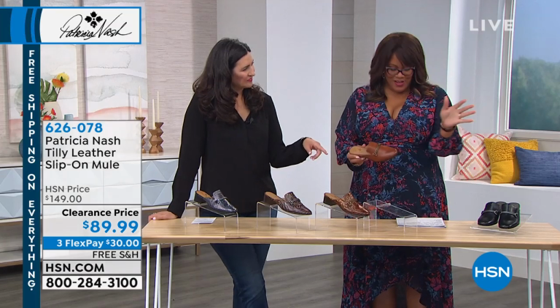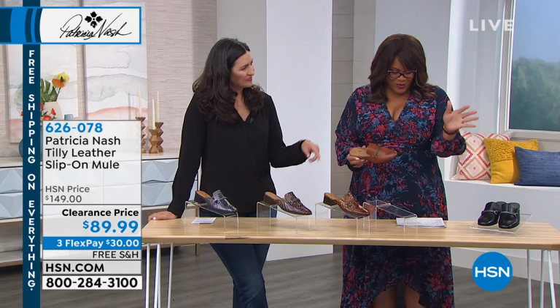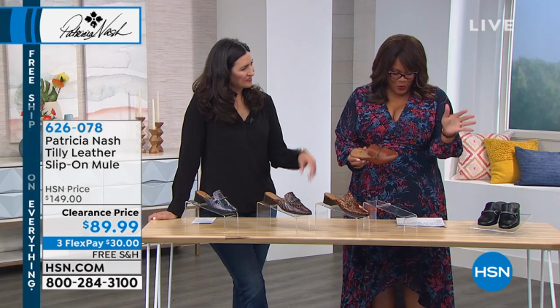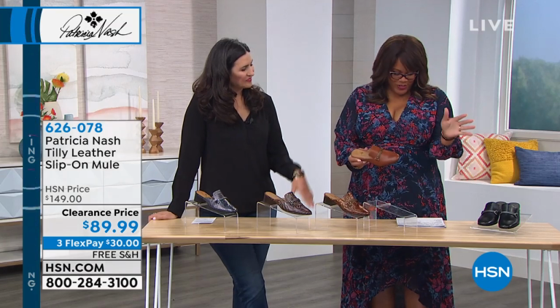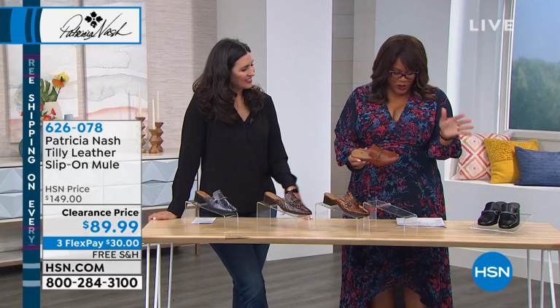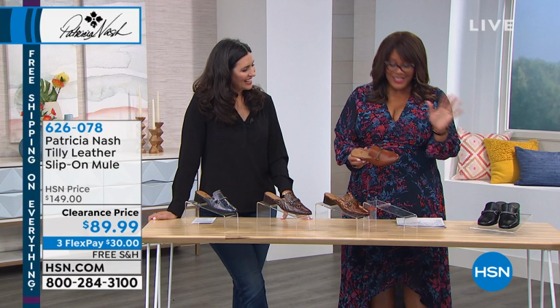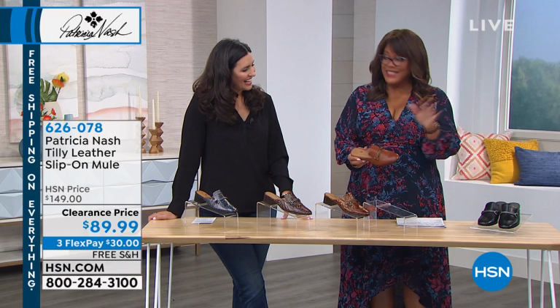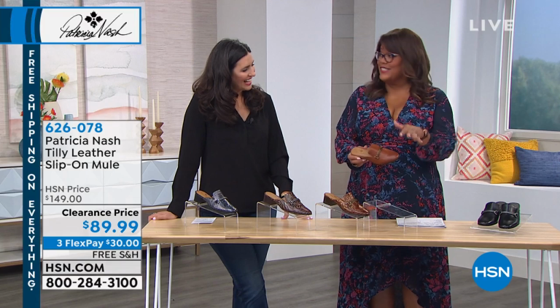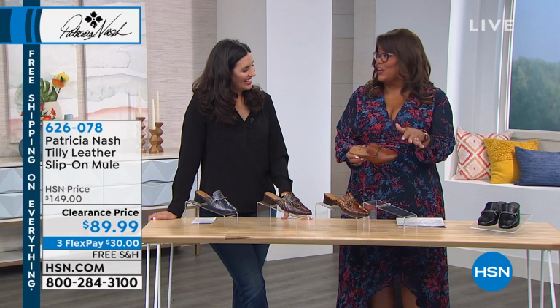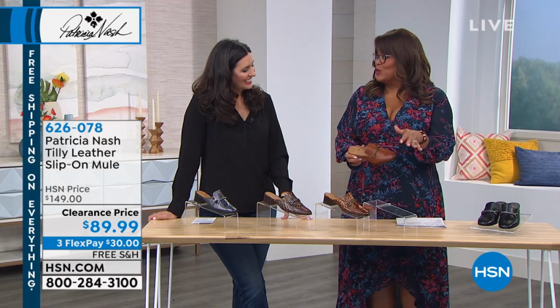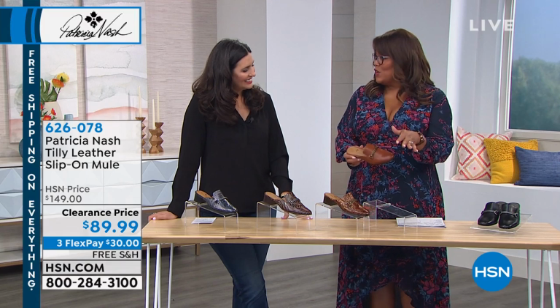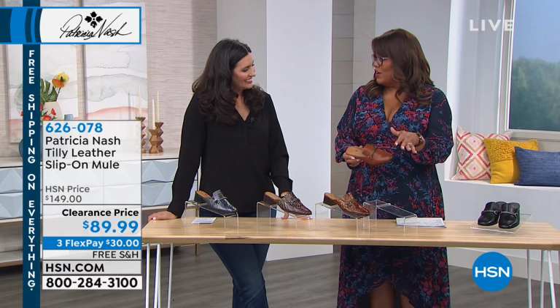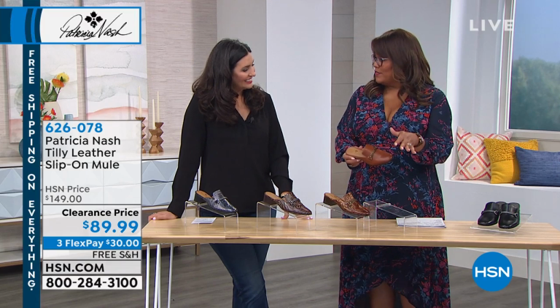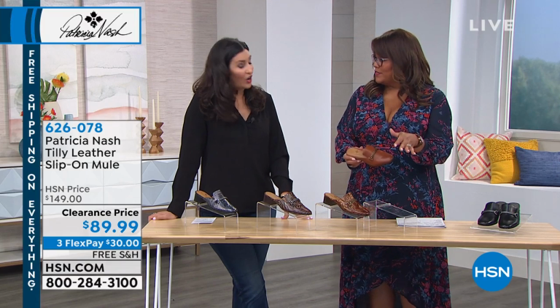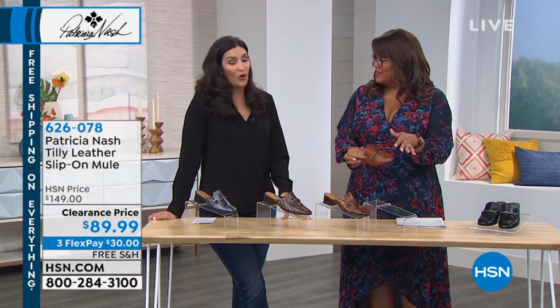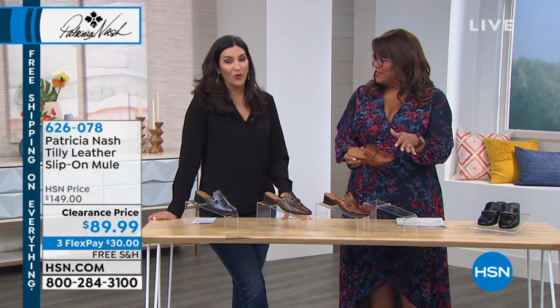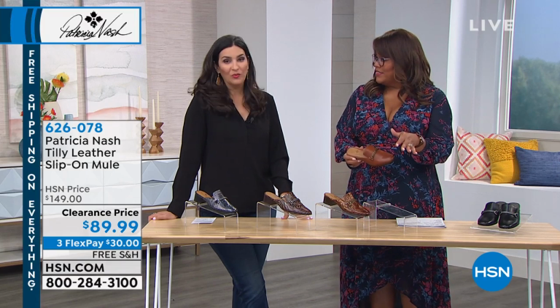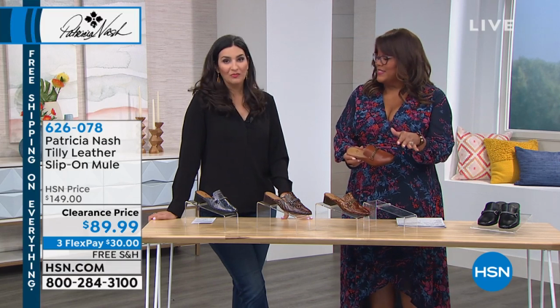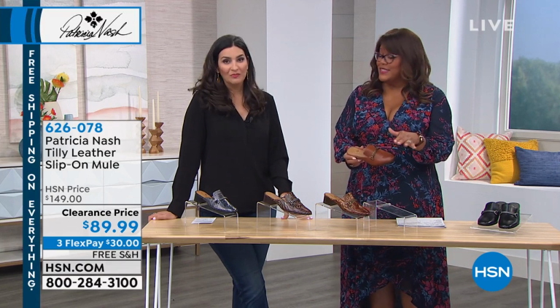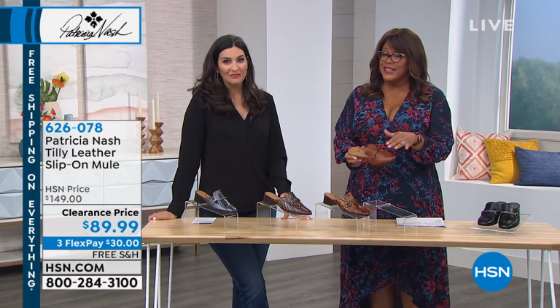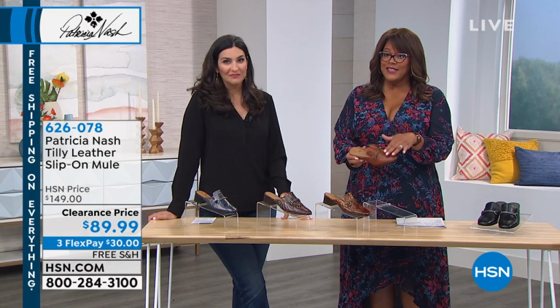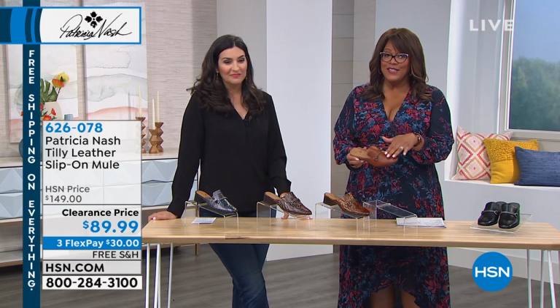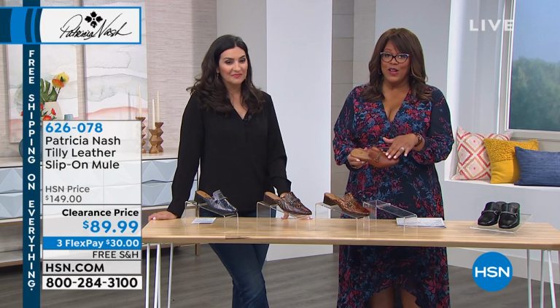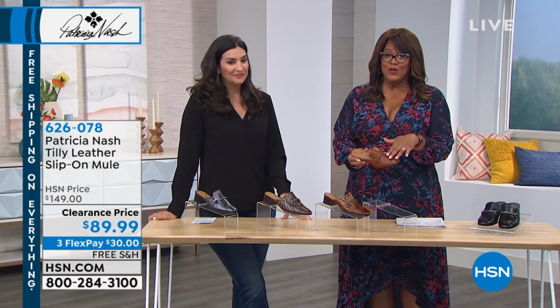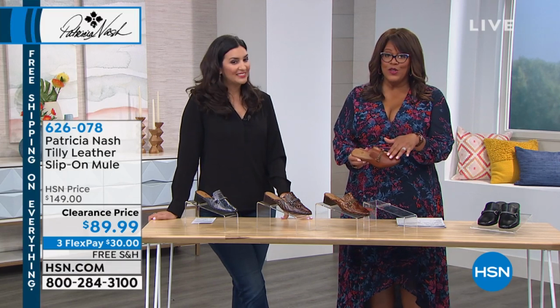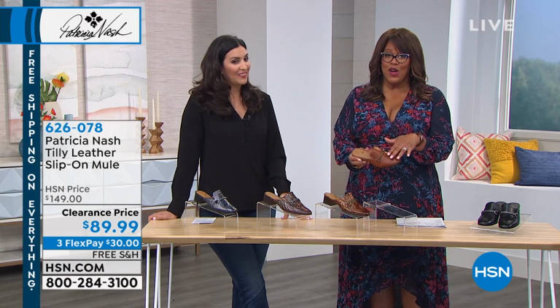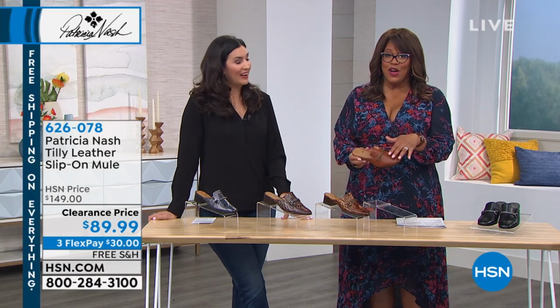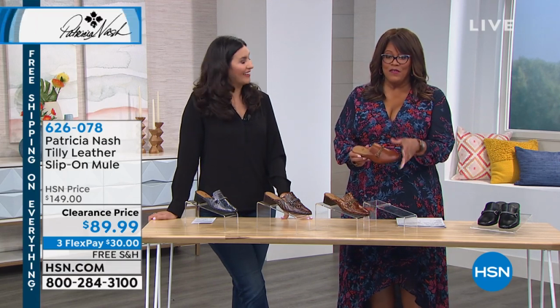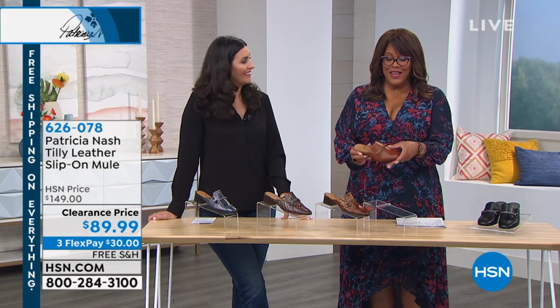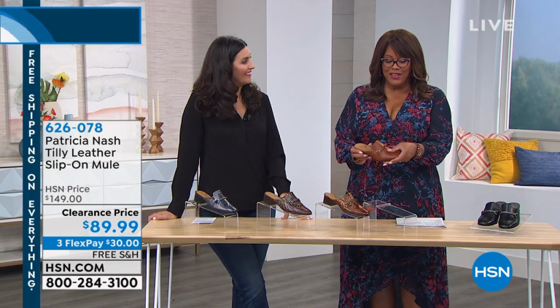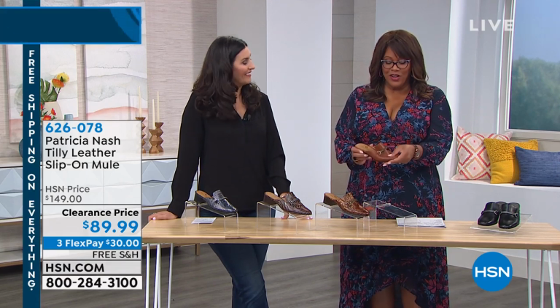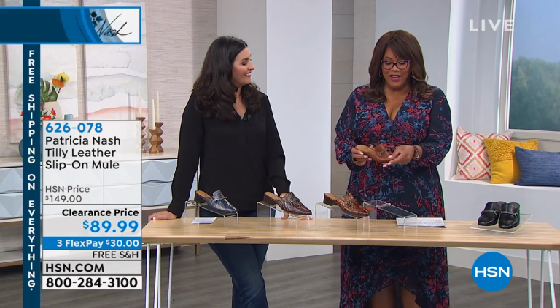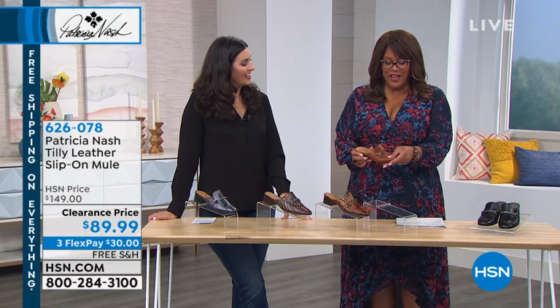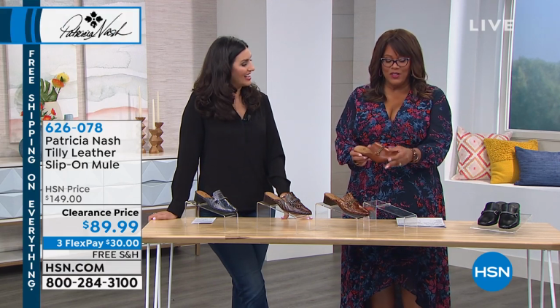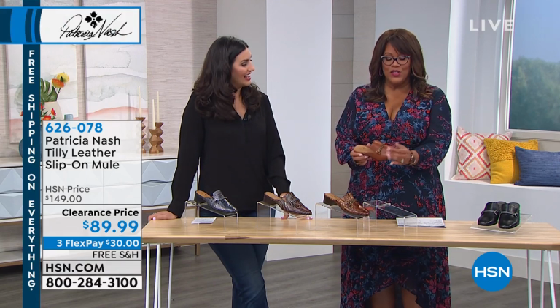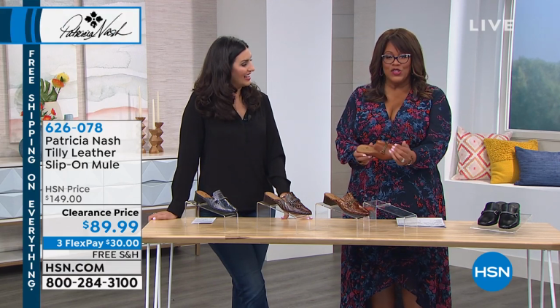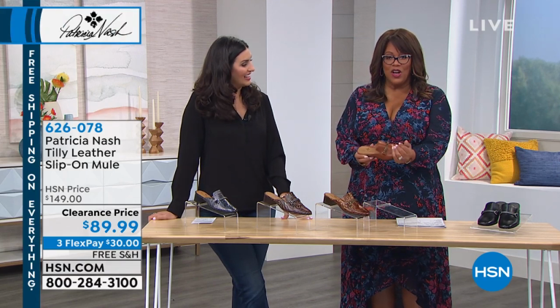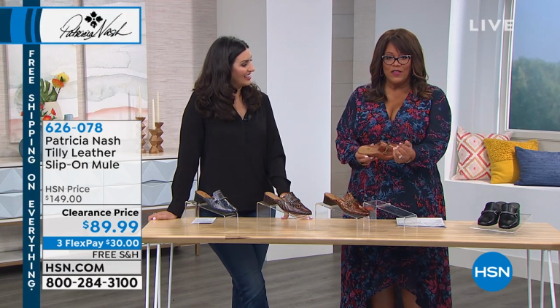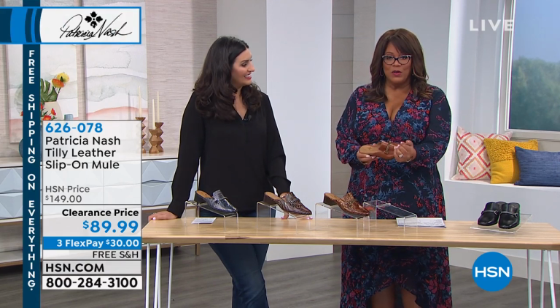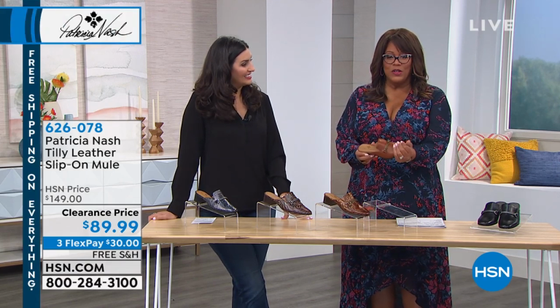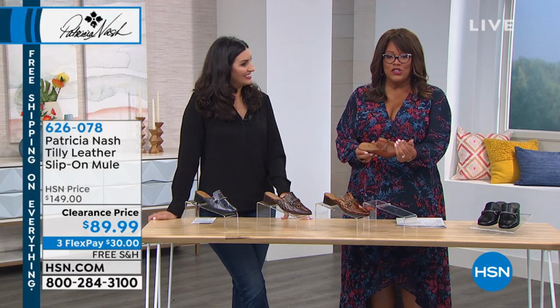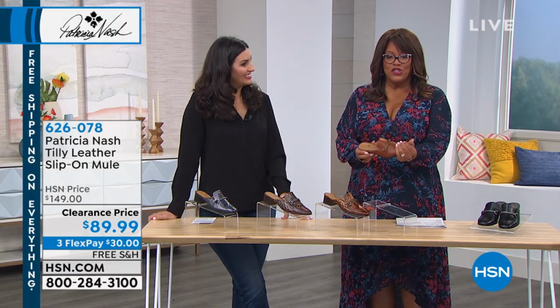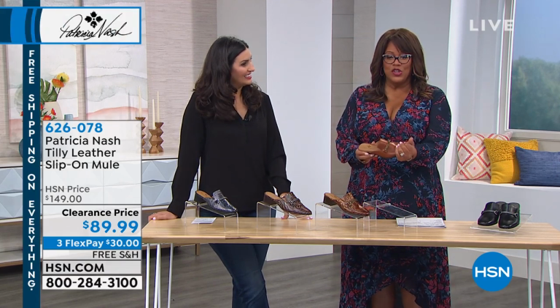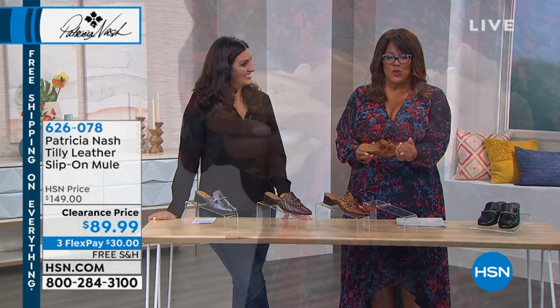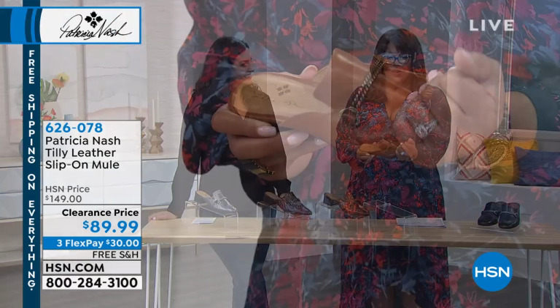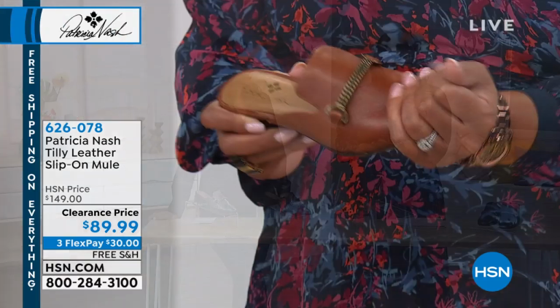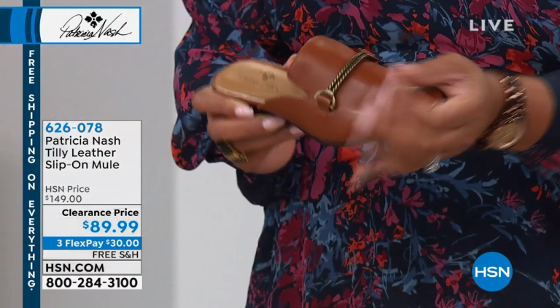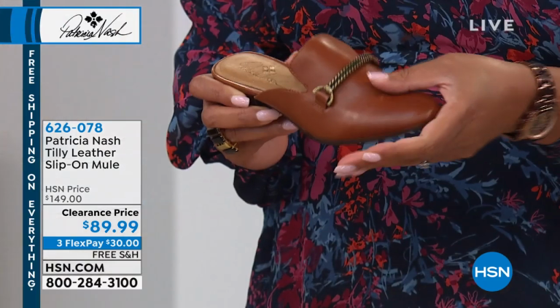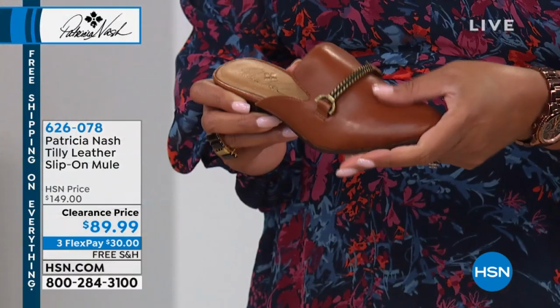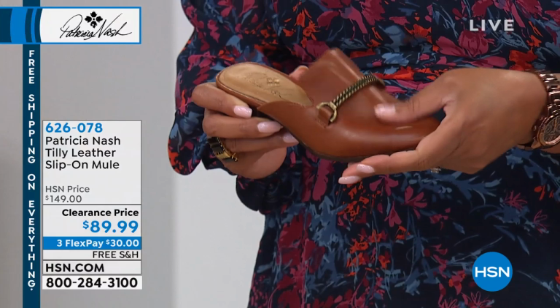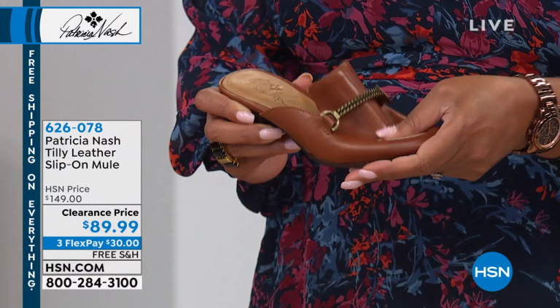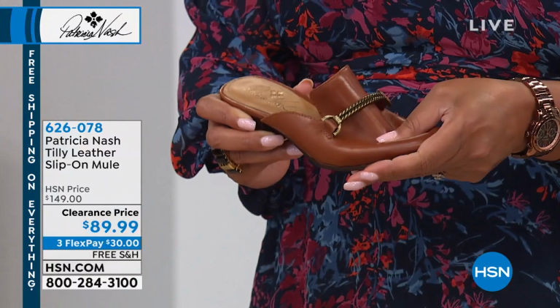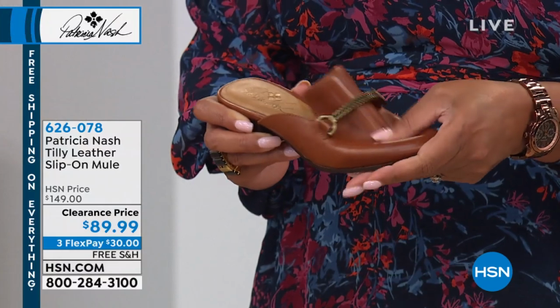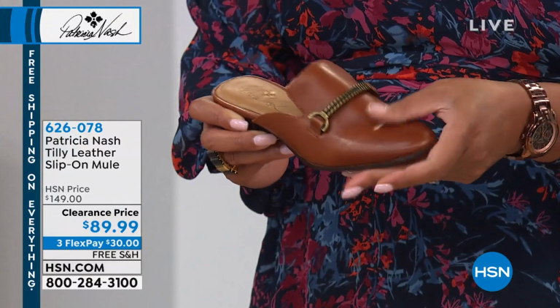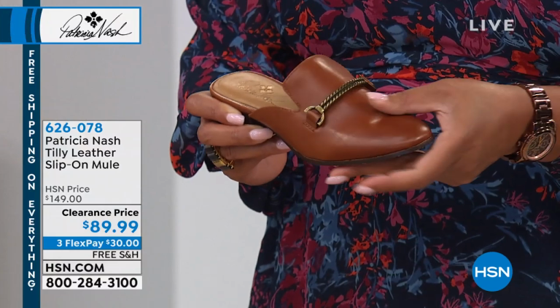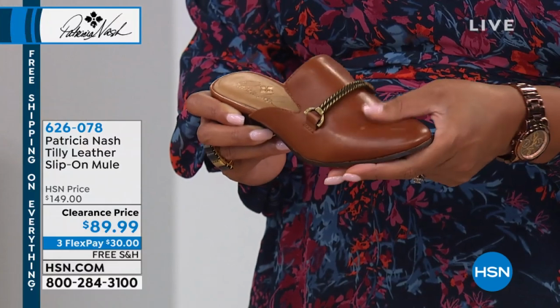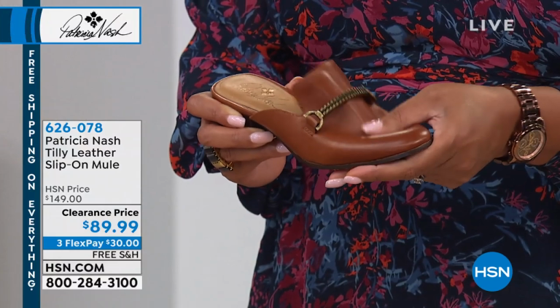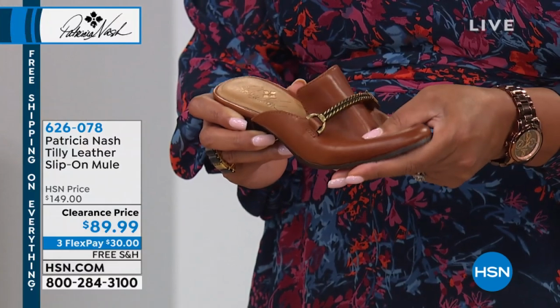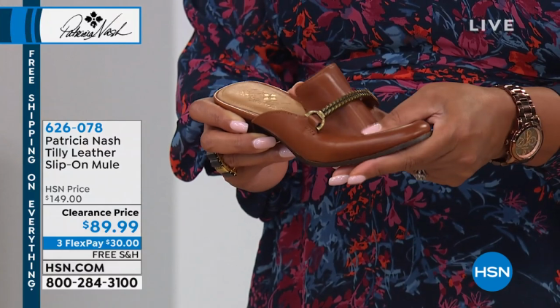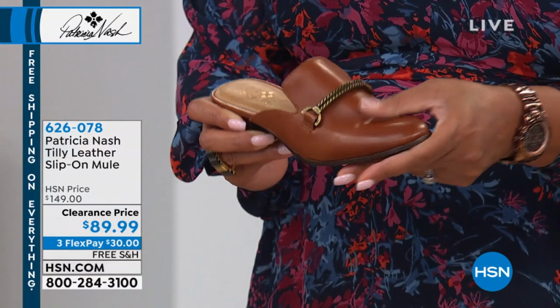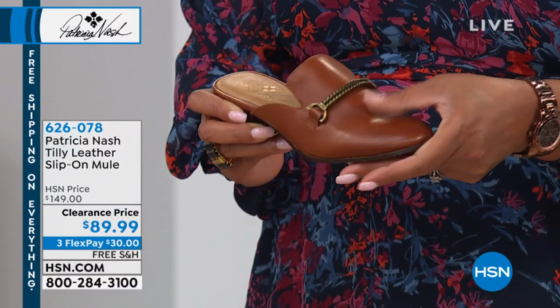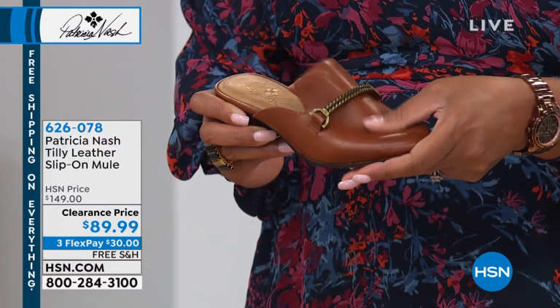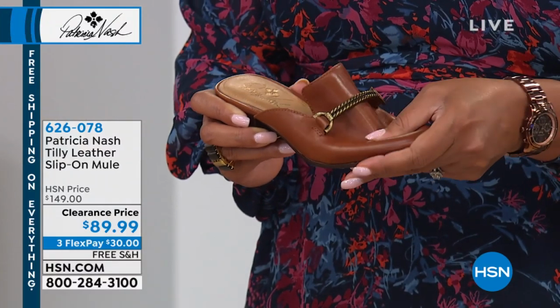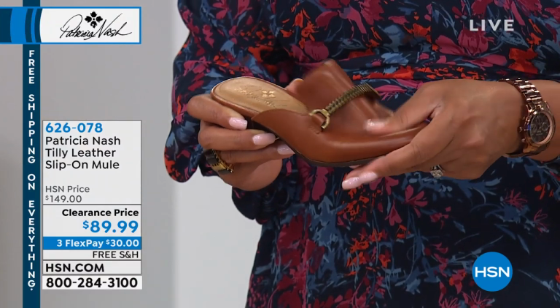So we took $60 off — $60 off! And look at how soft and plush the leather is.